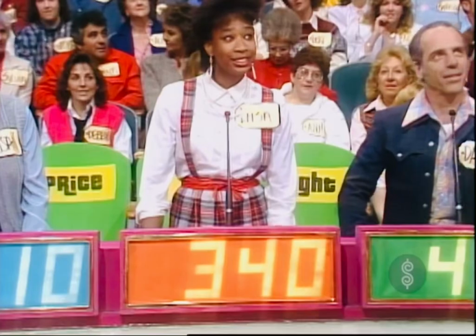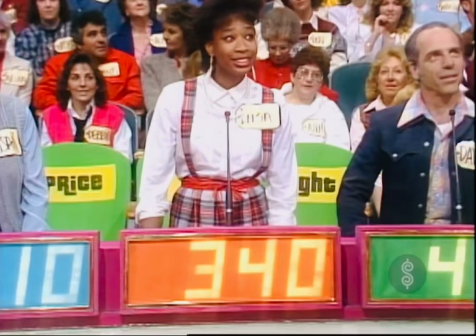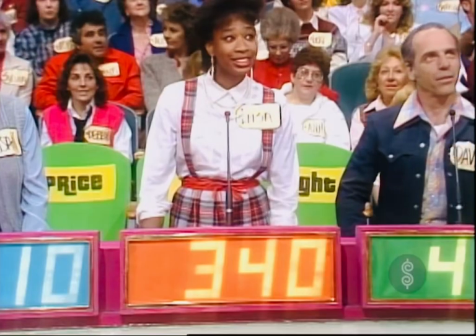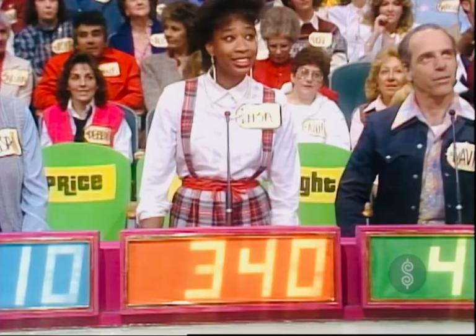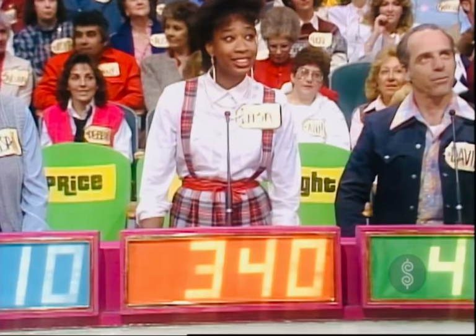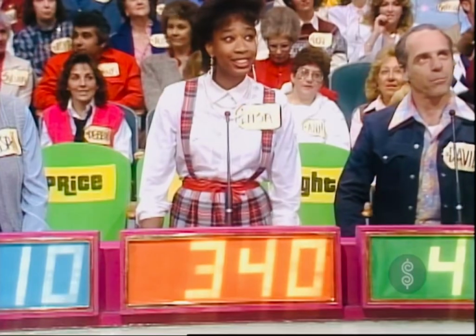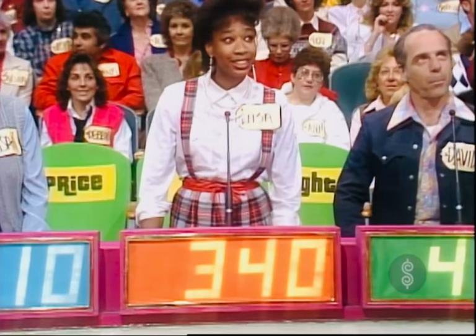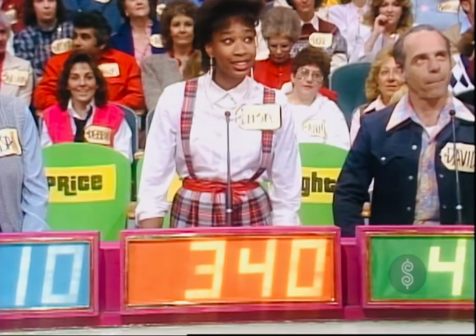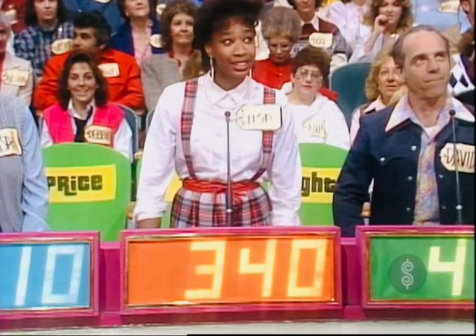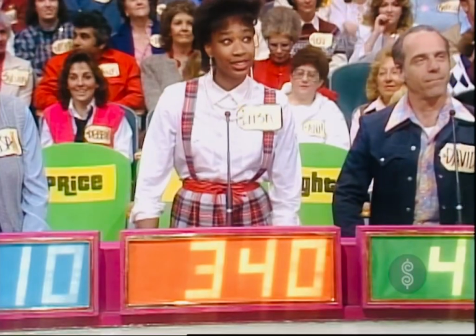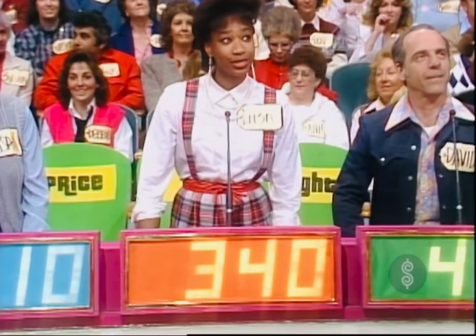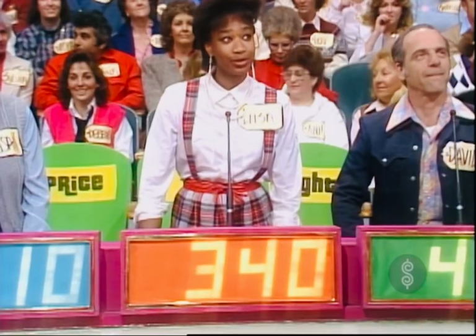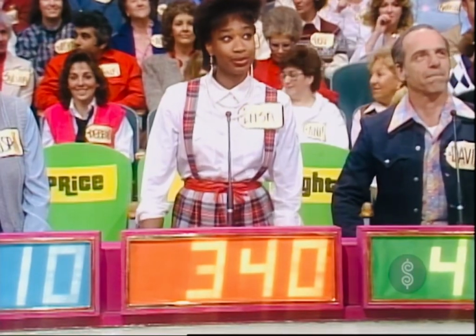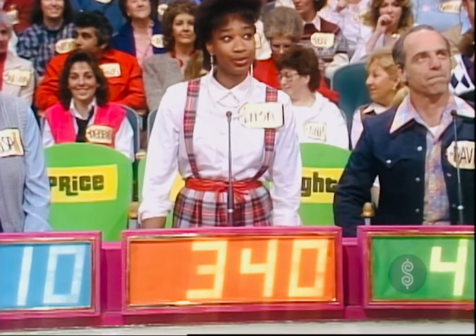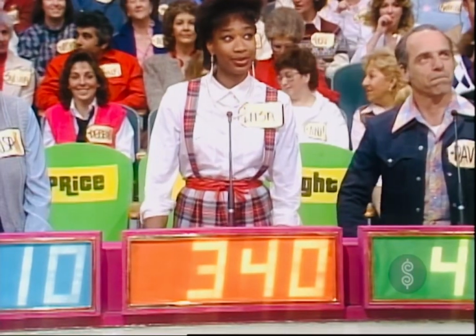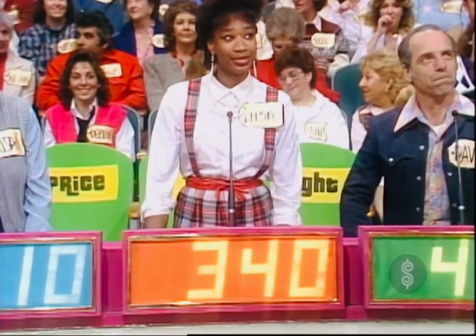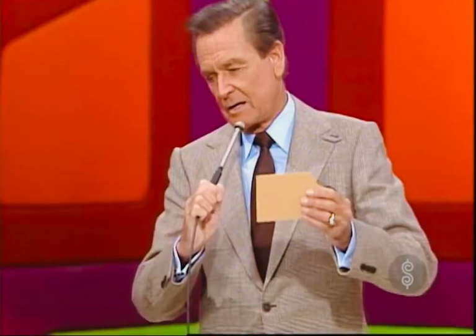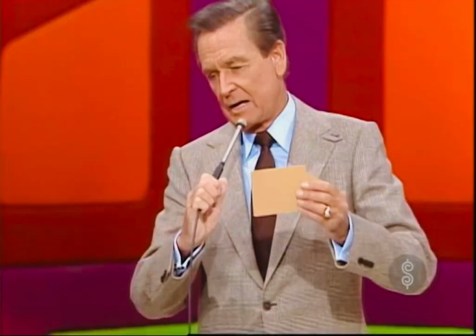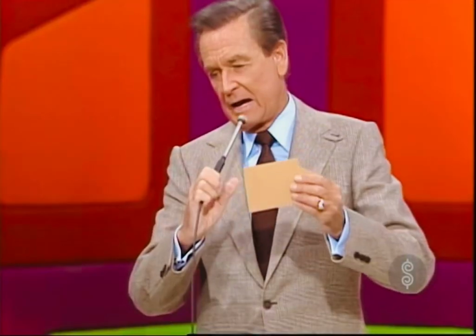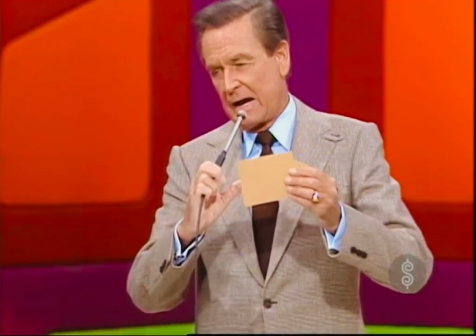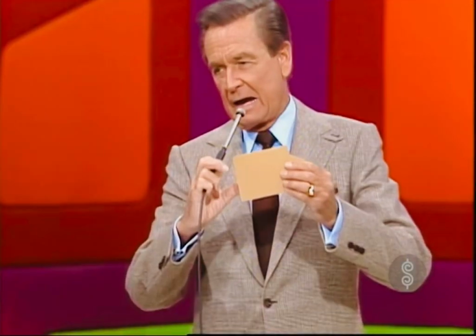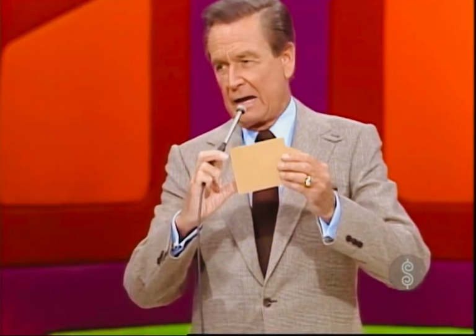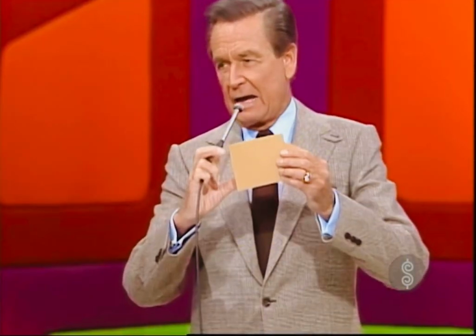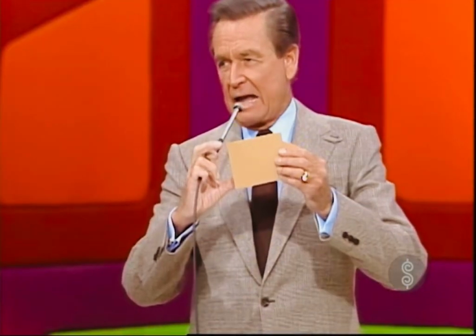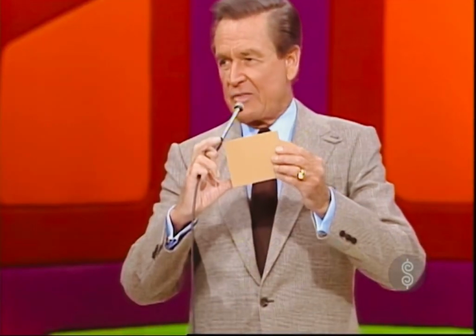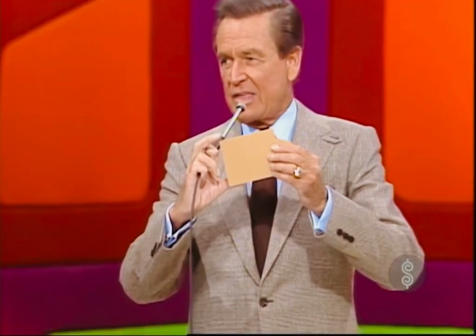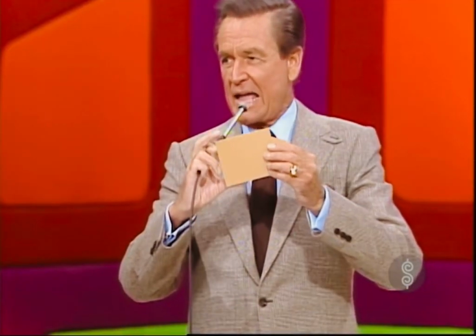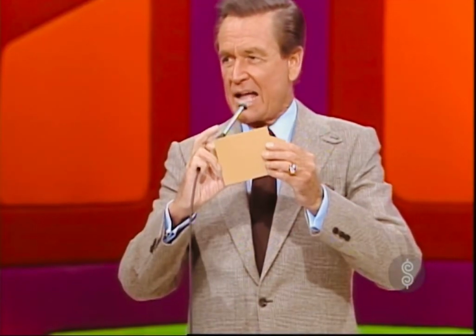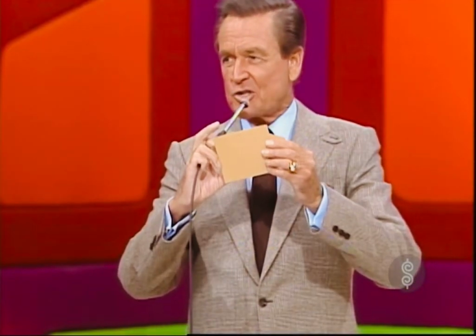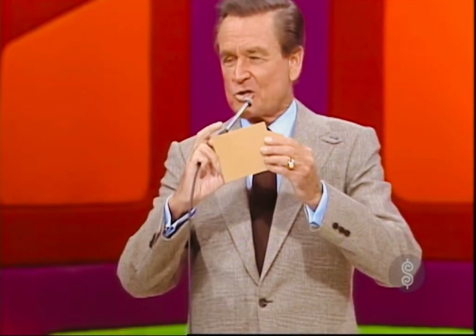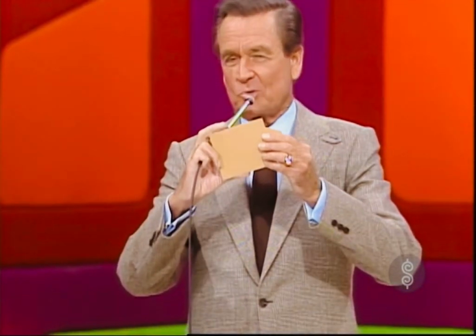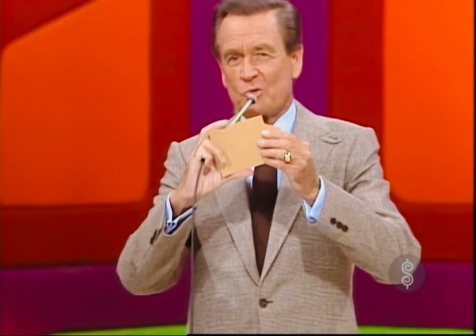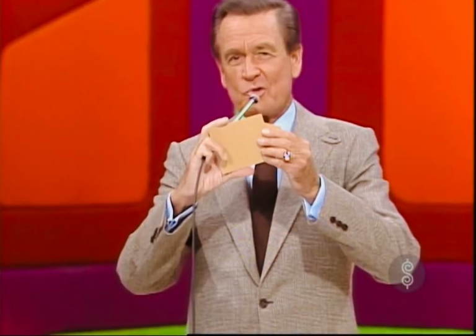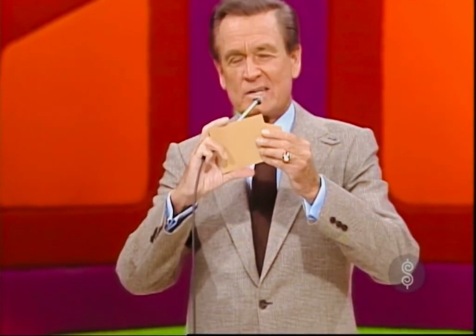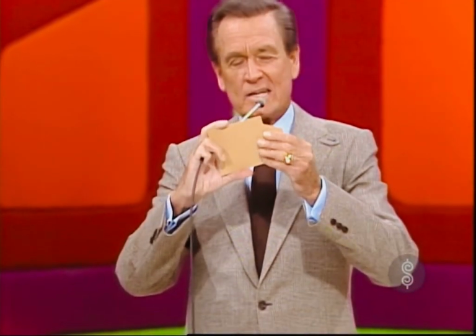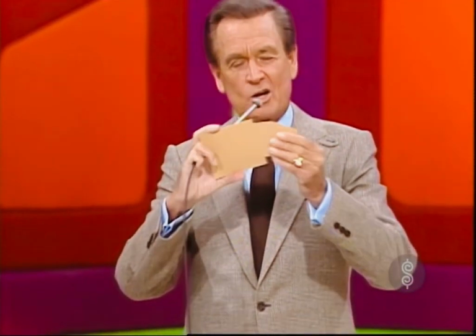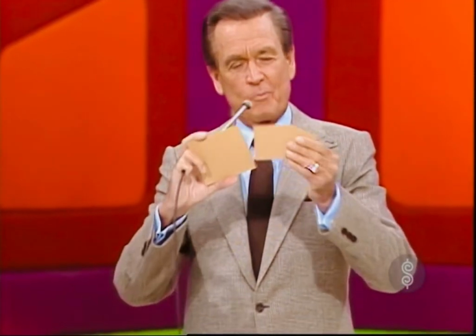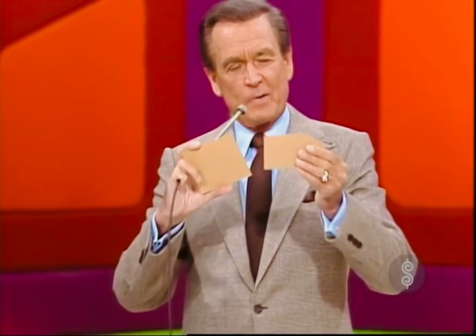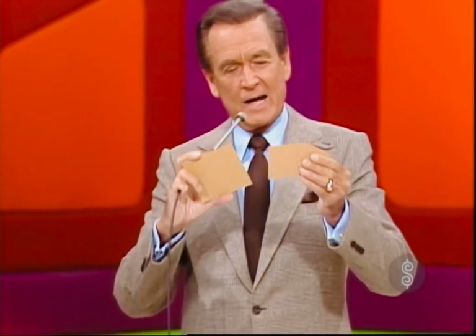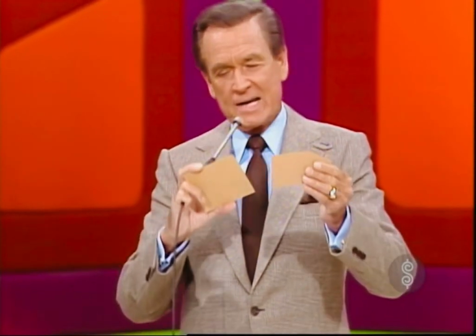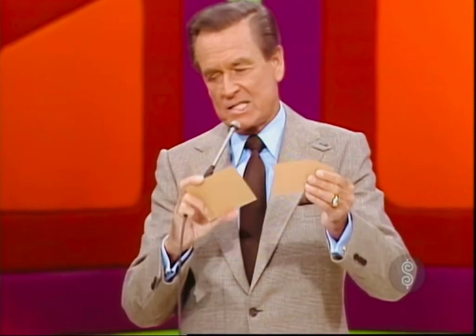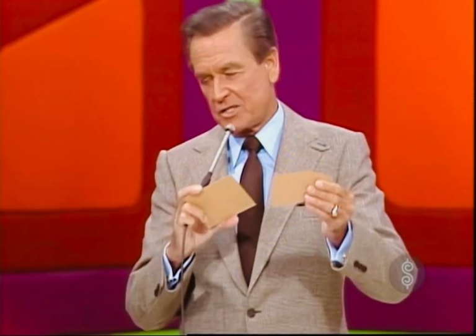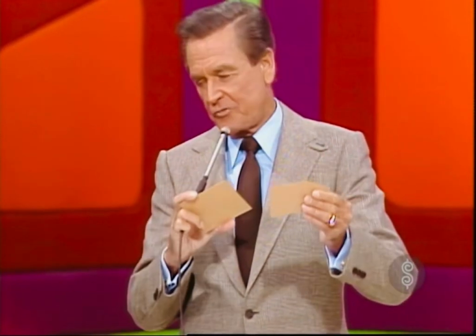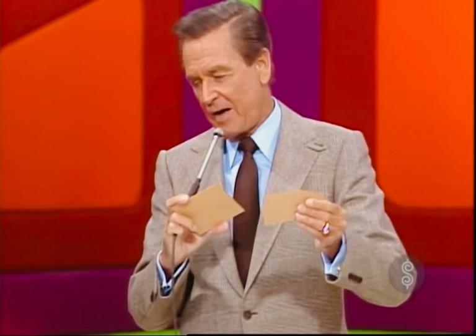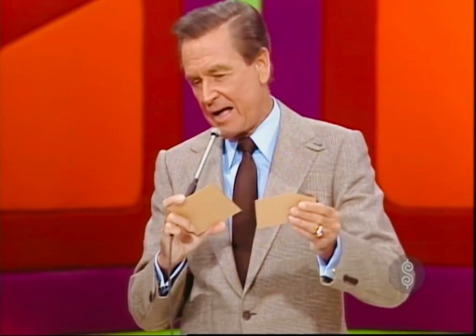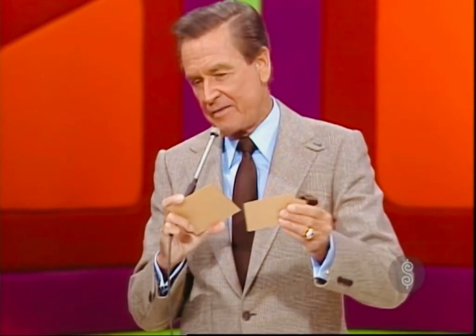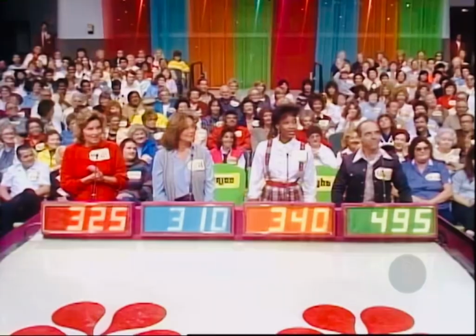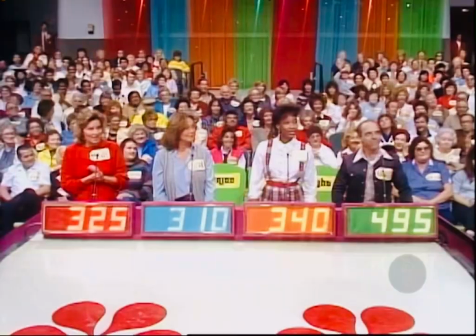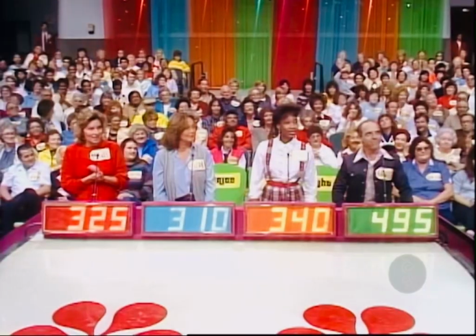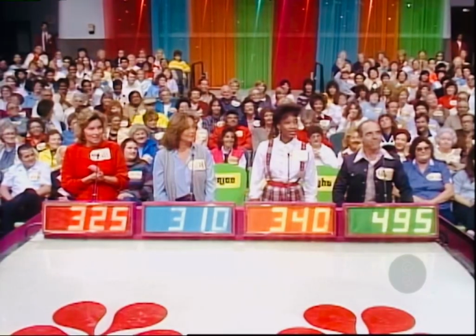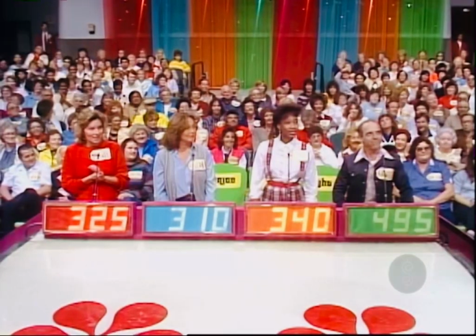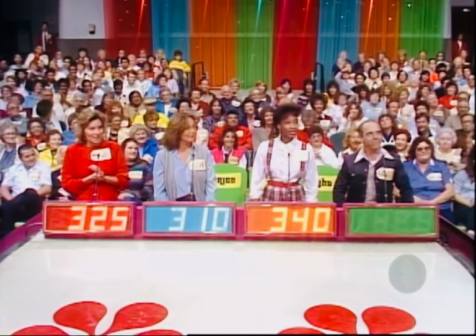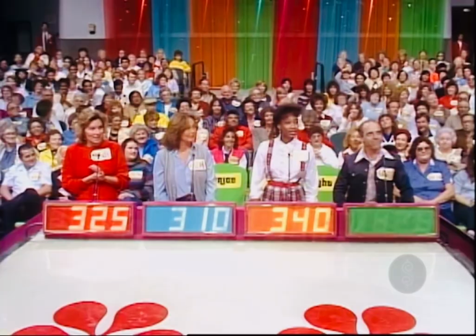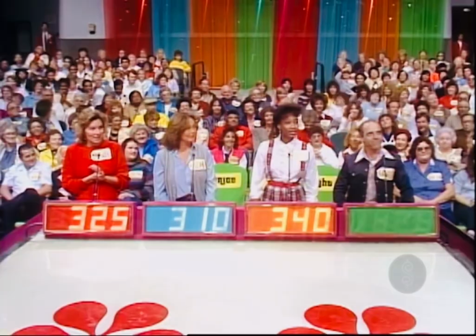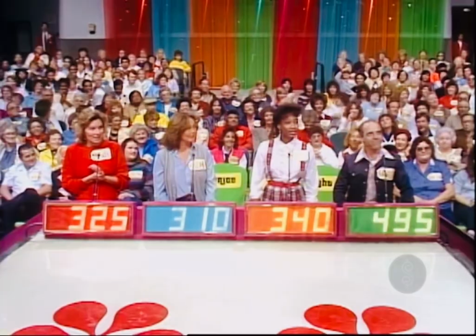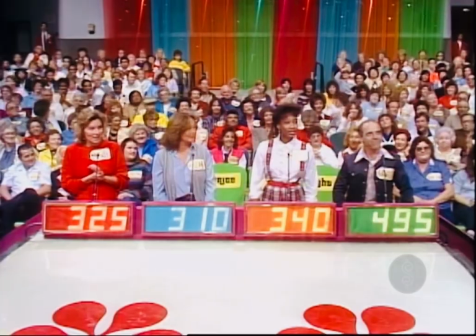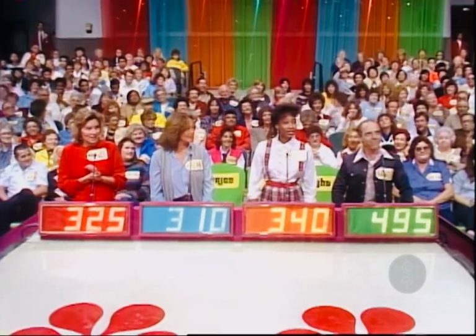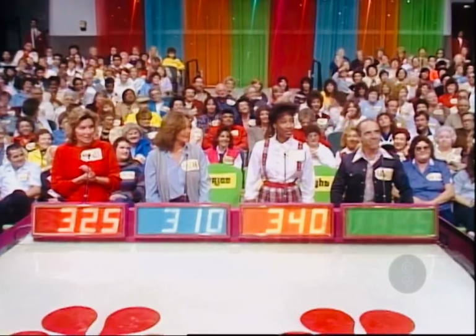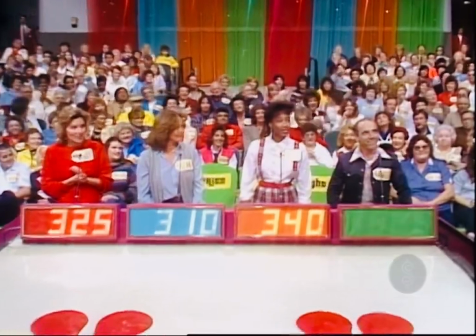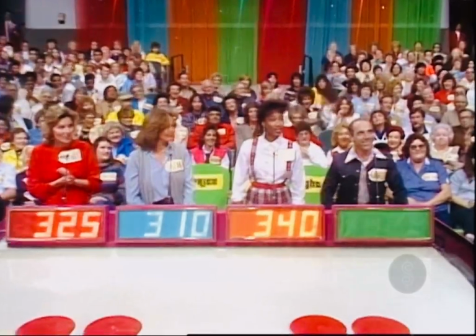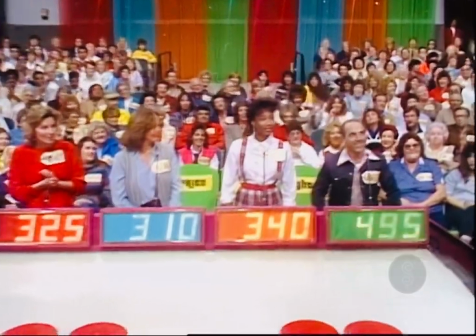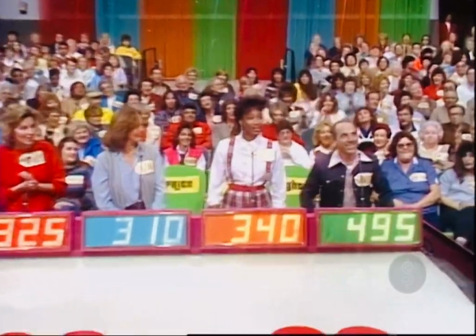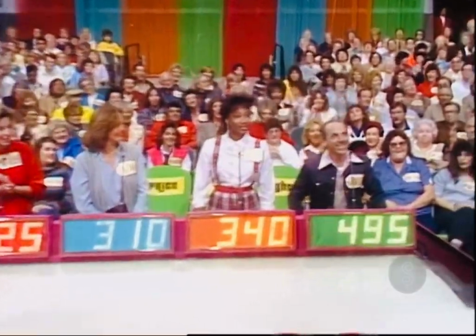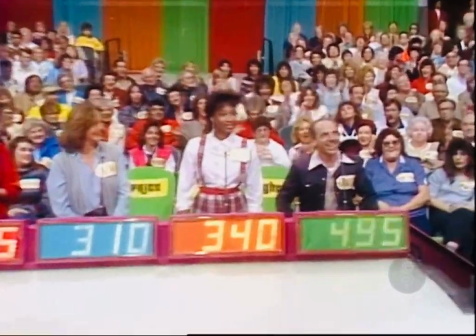$340. And the actual retail price is $500. You win, David.